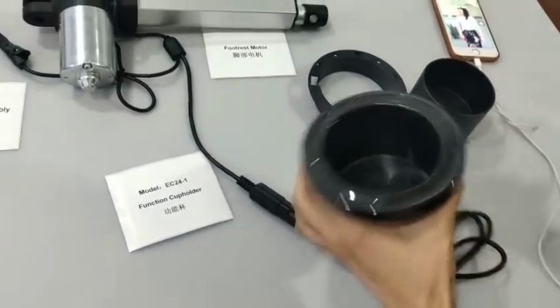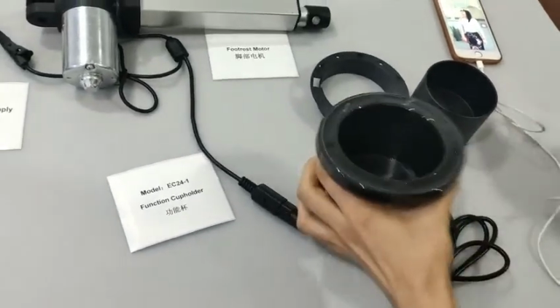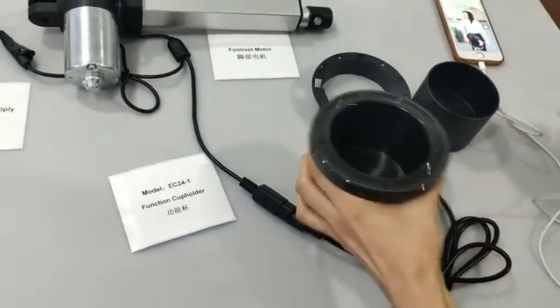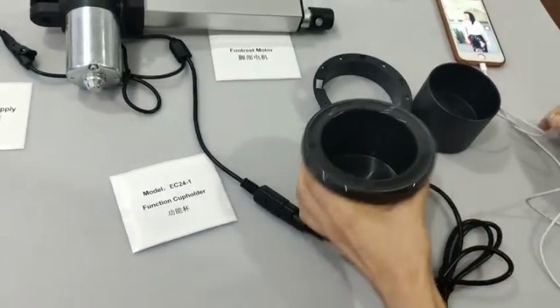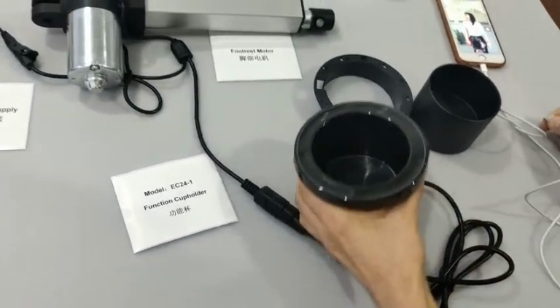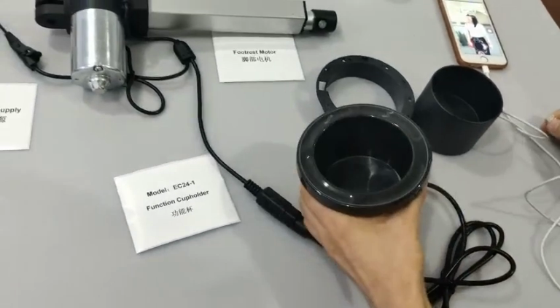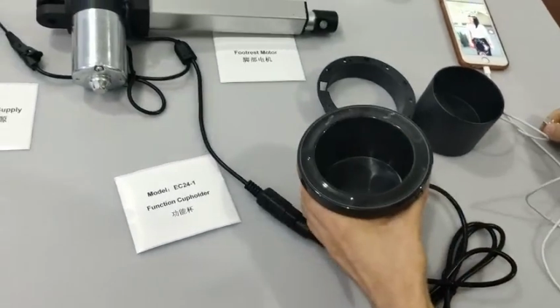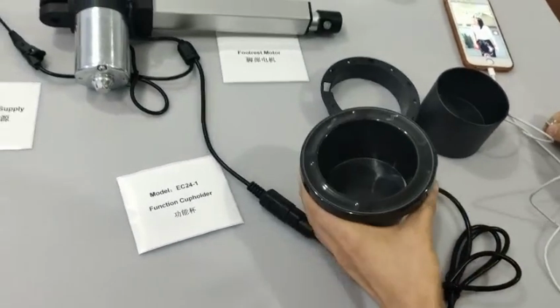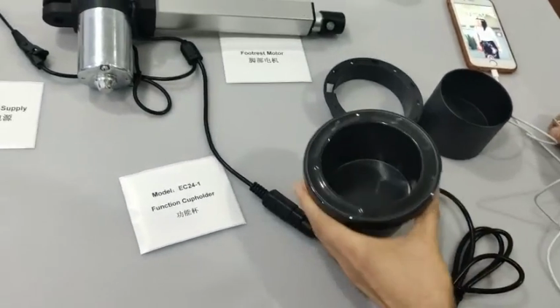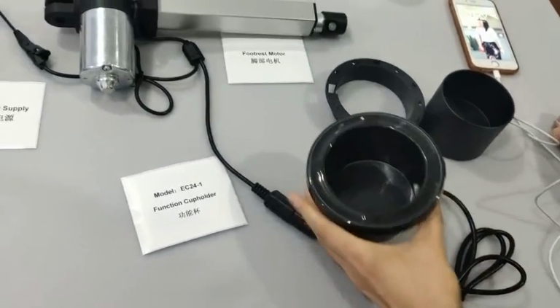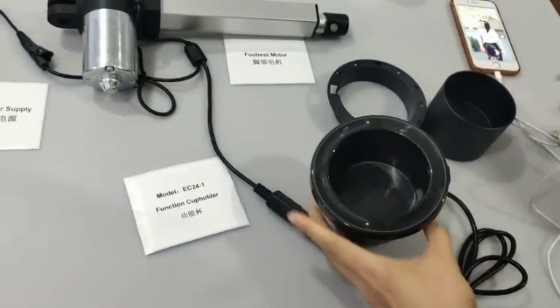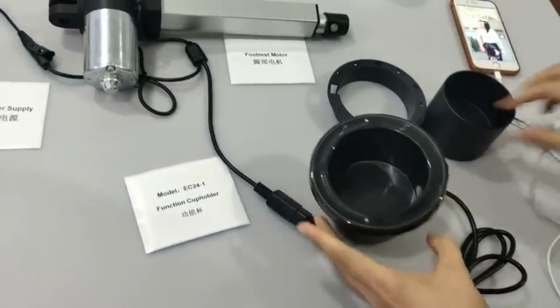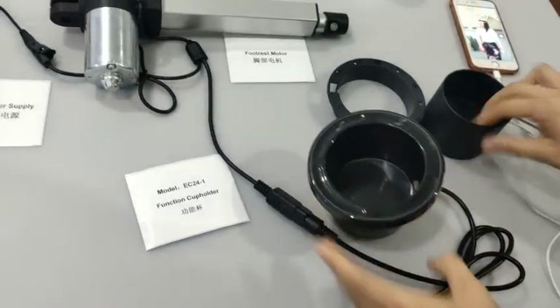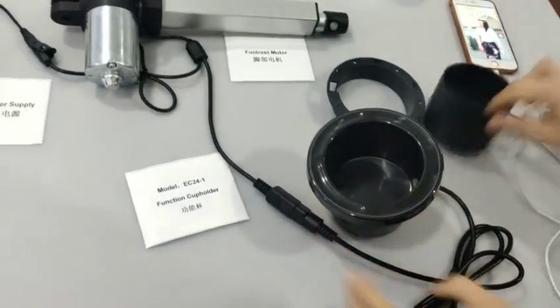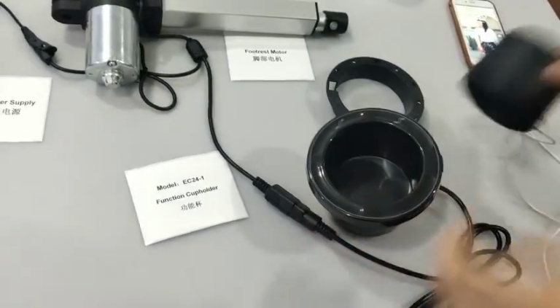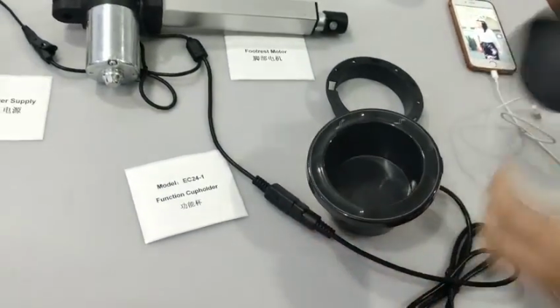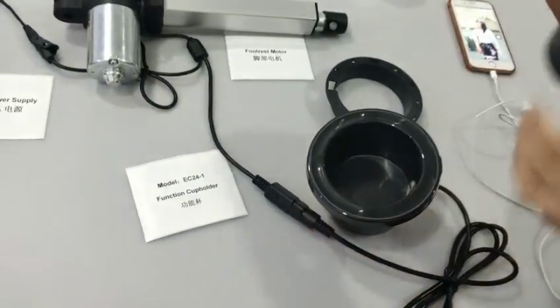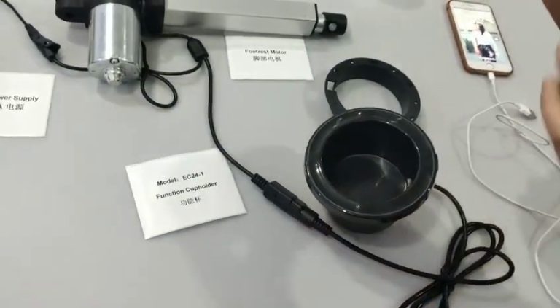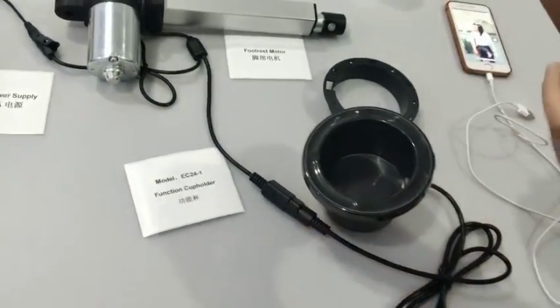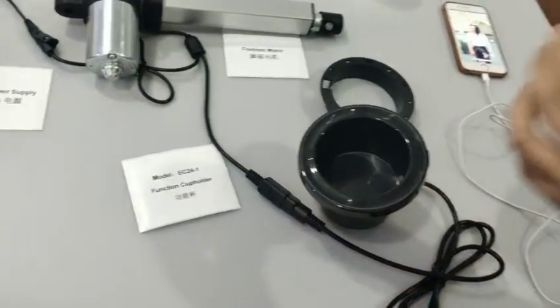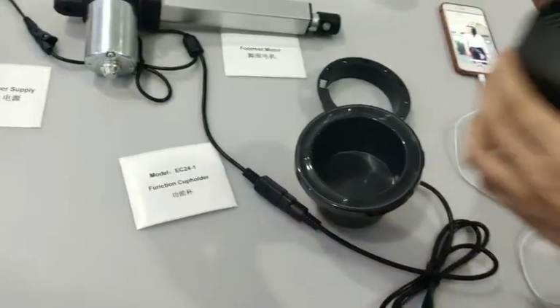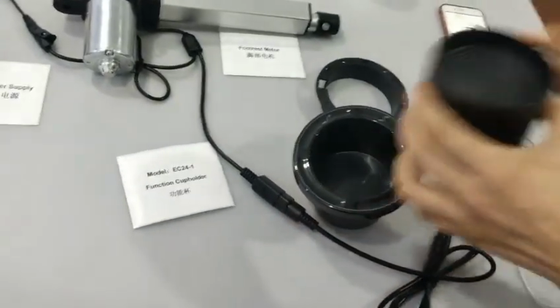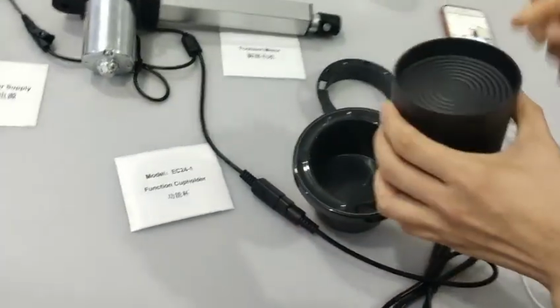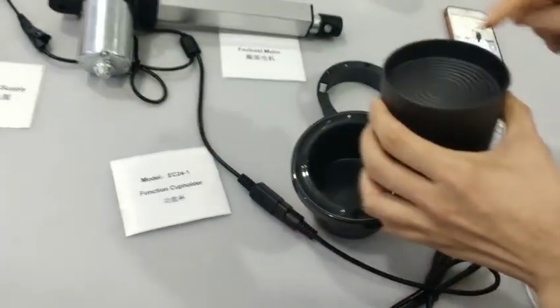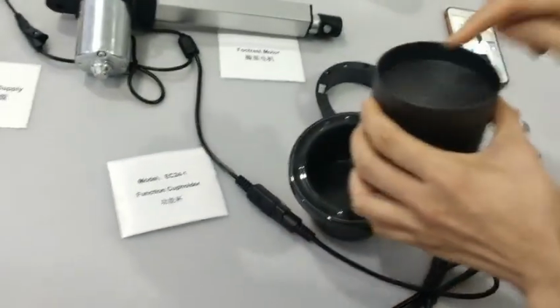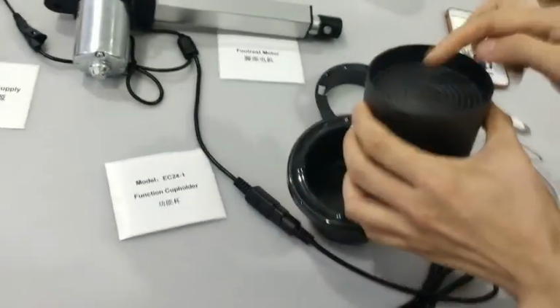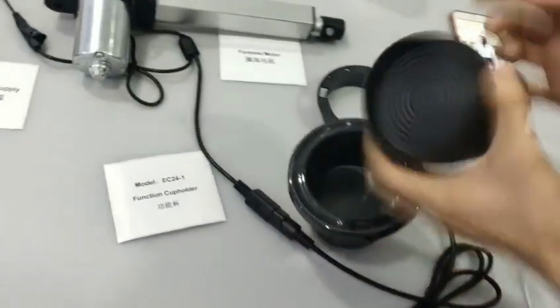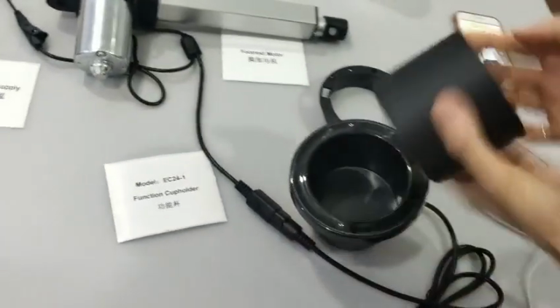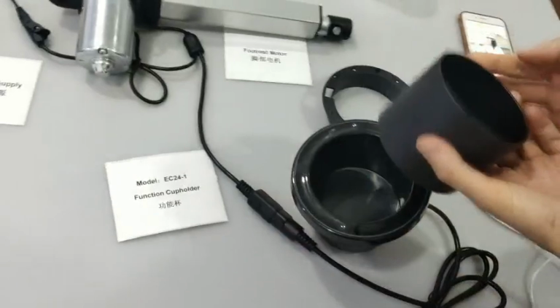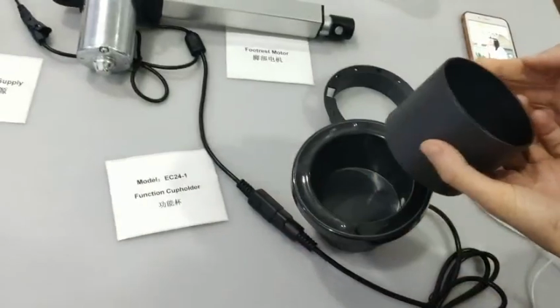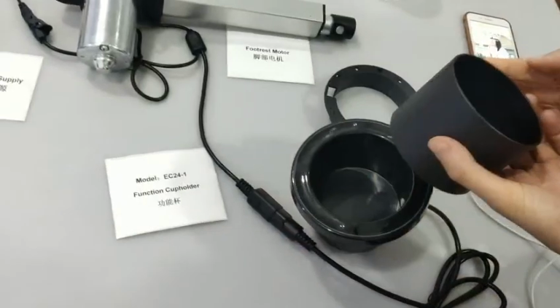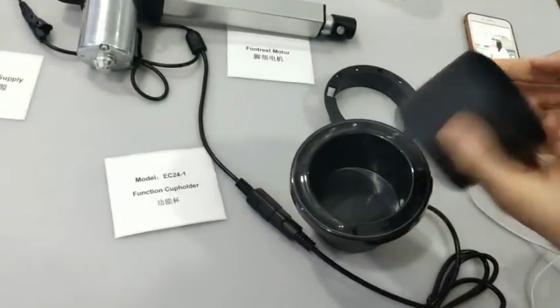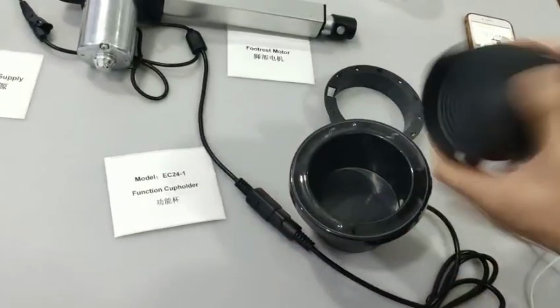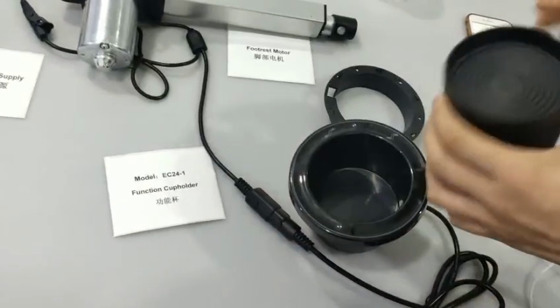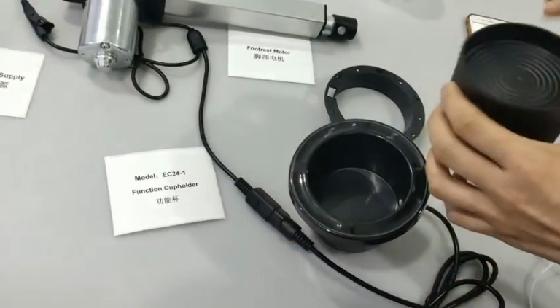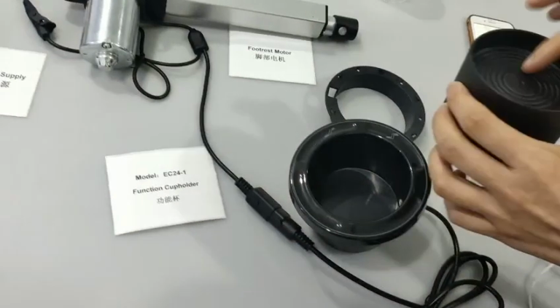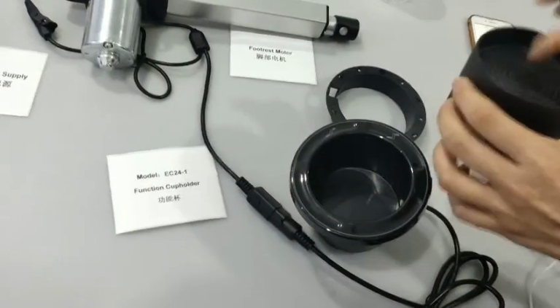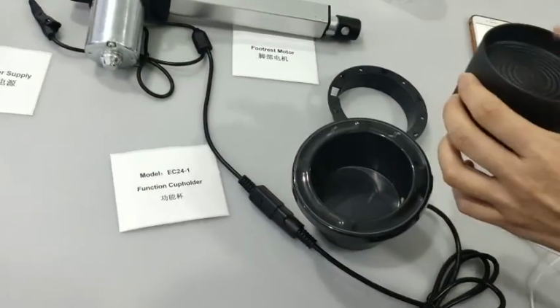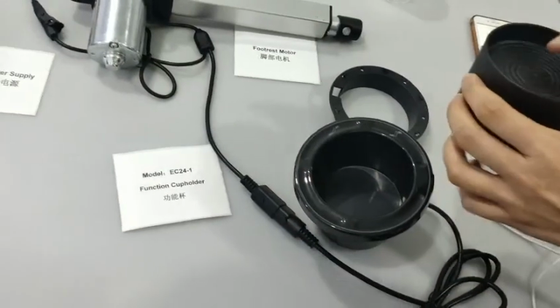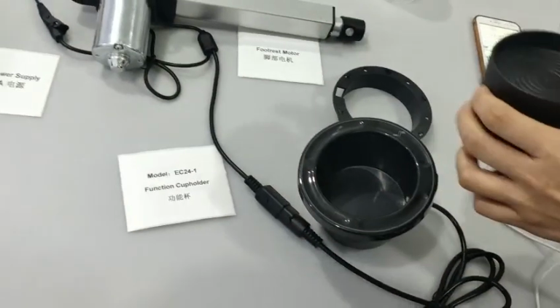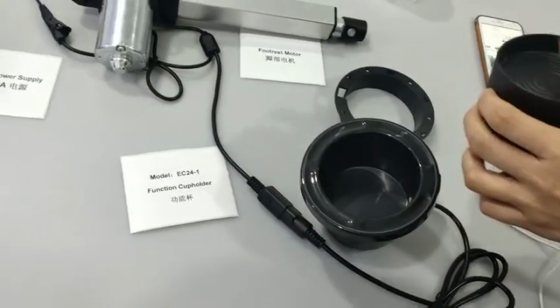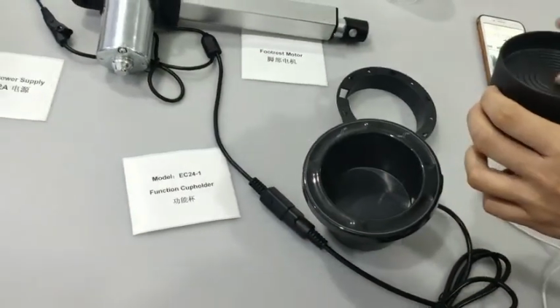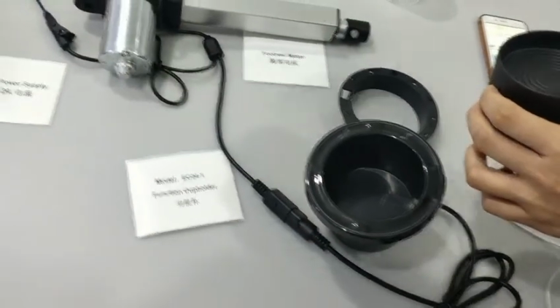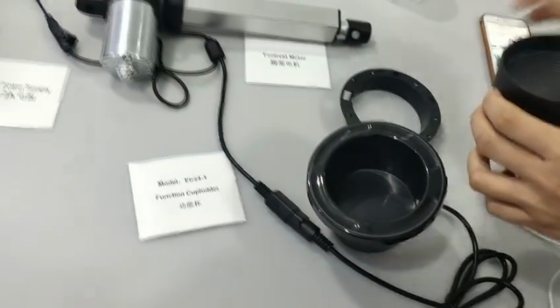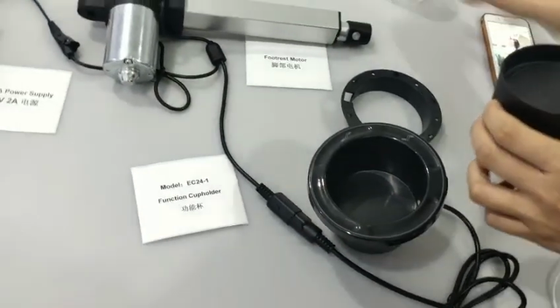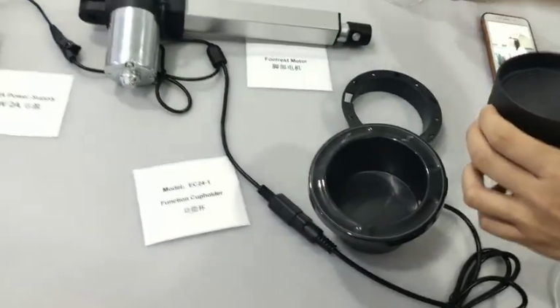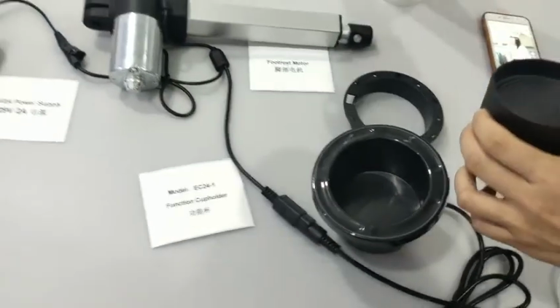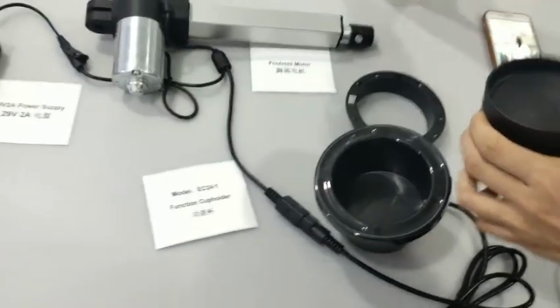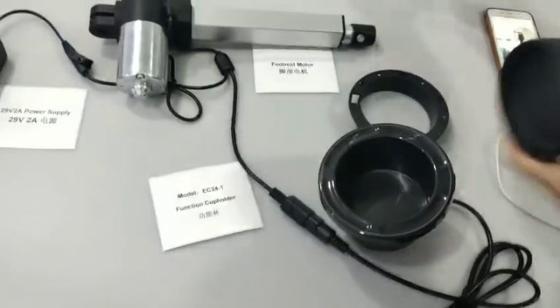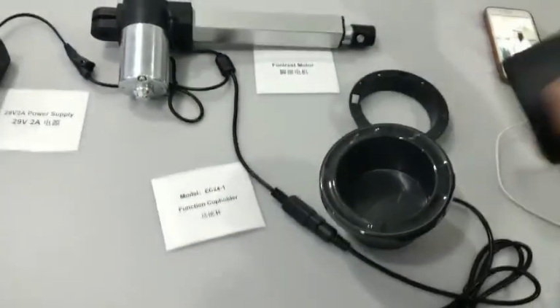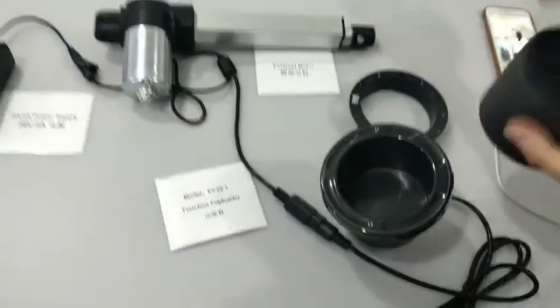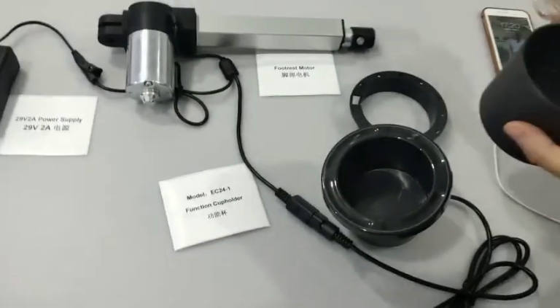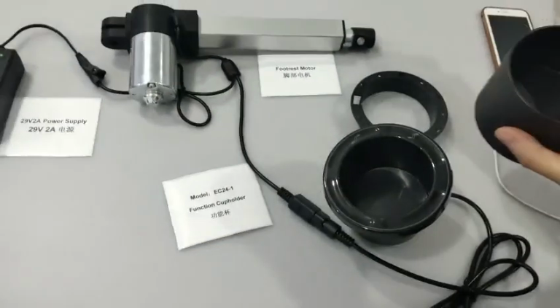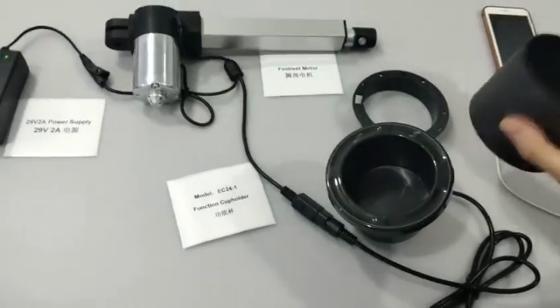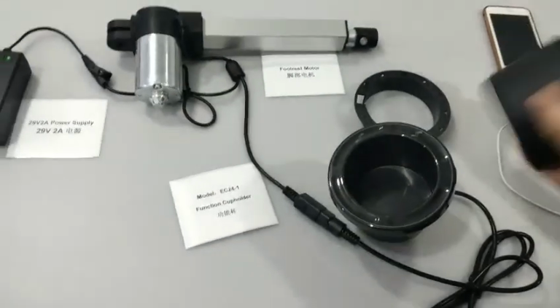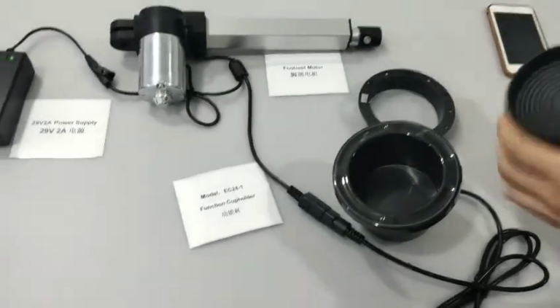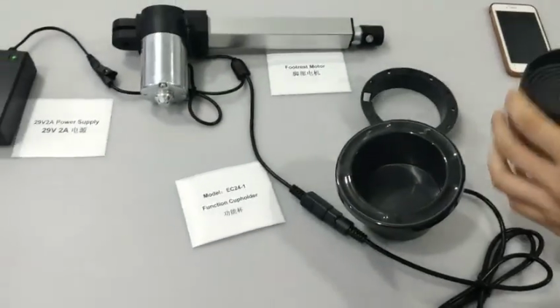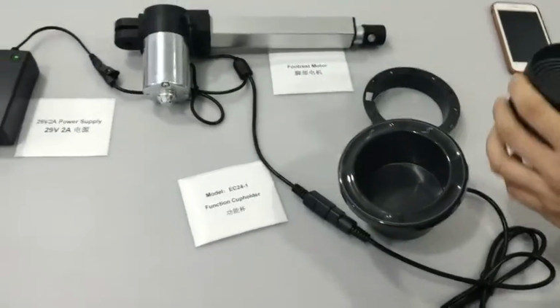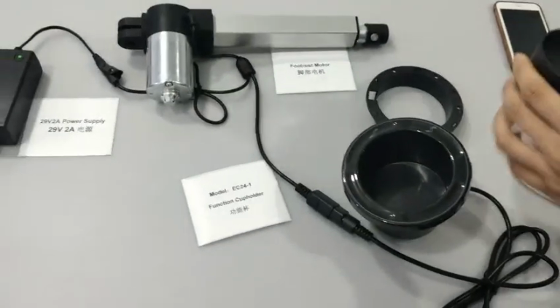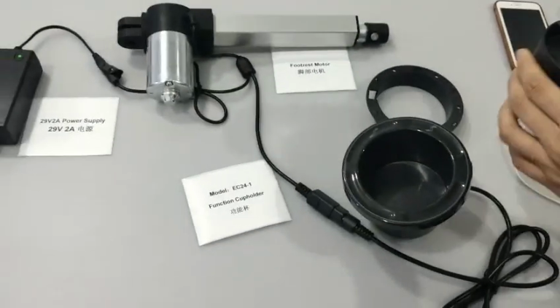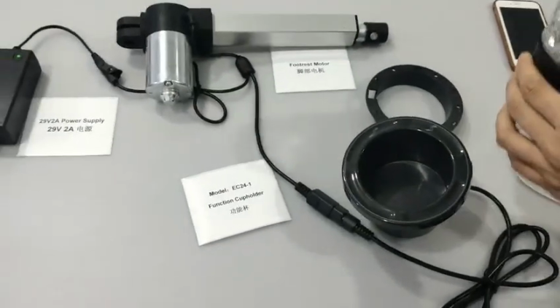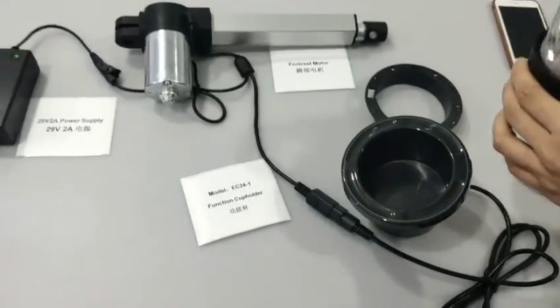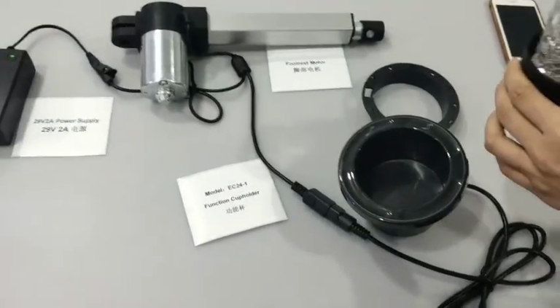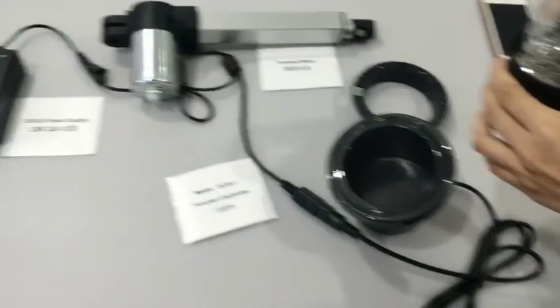With the utility cup on both sides, you can put any kind of cups or drinks as you wish. See?